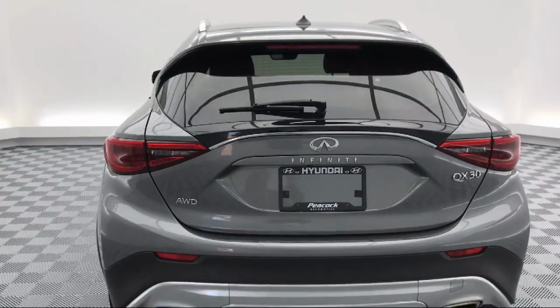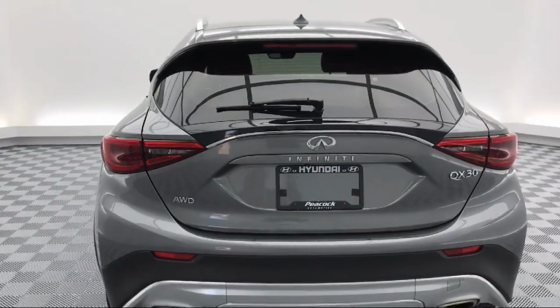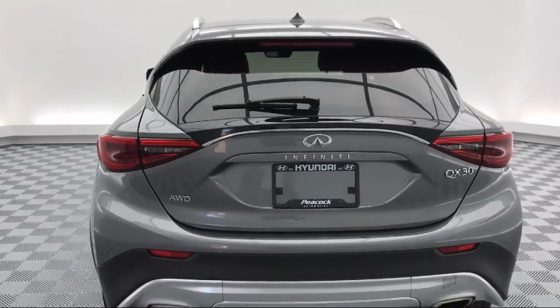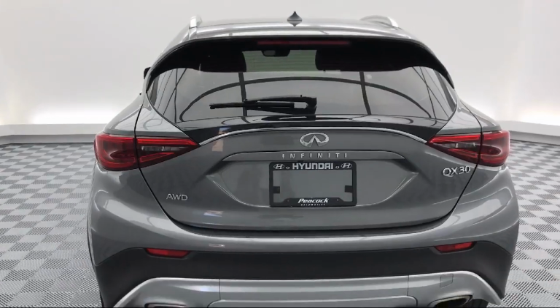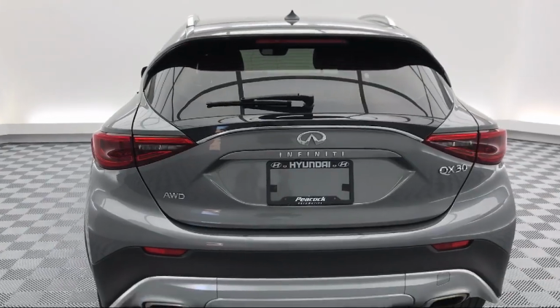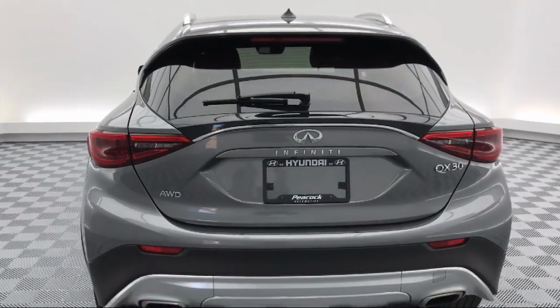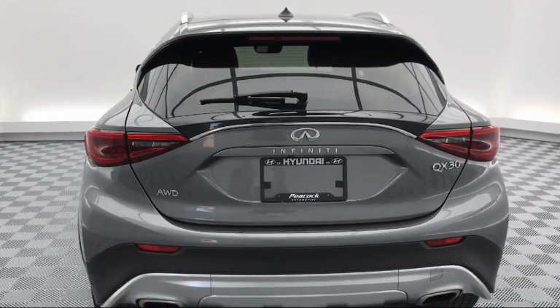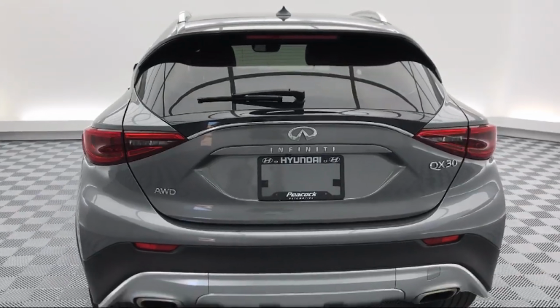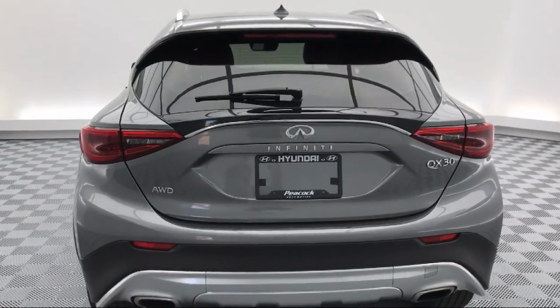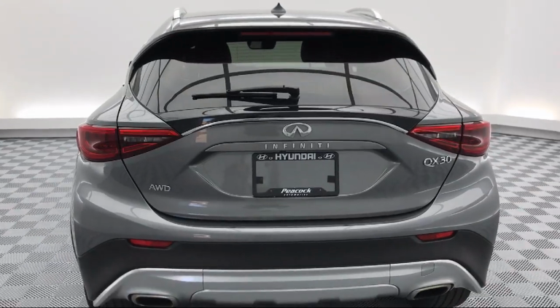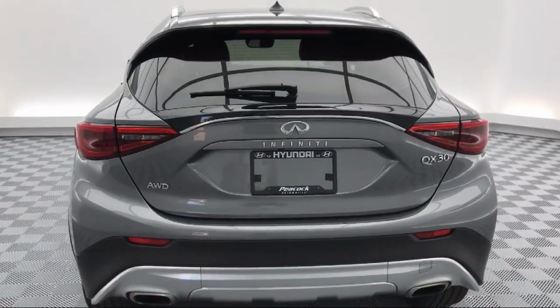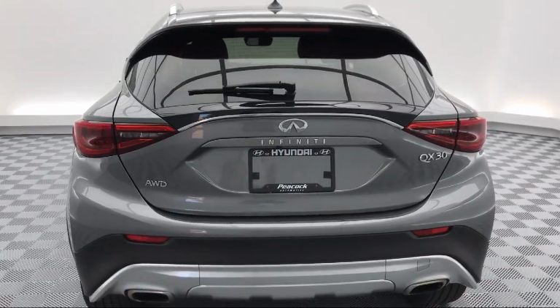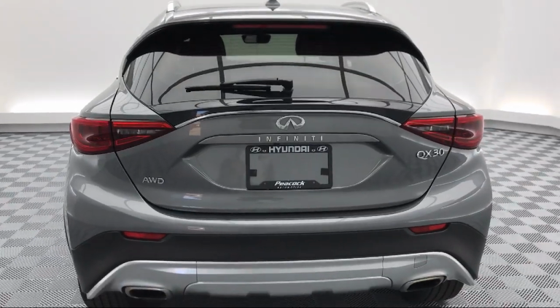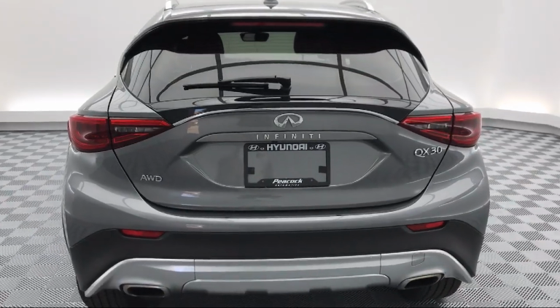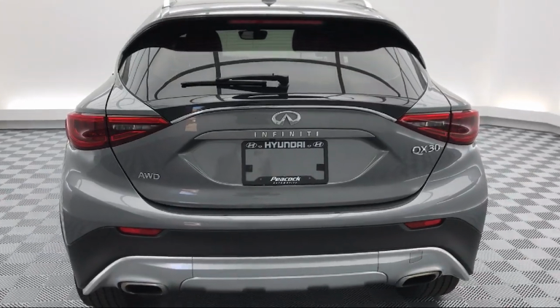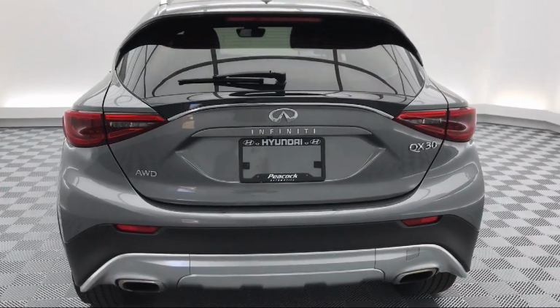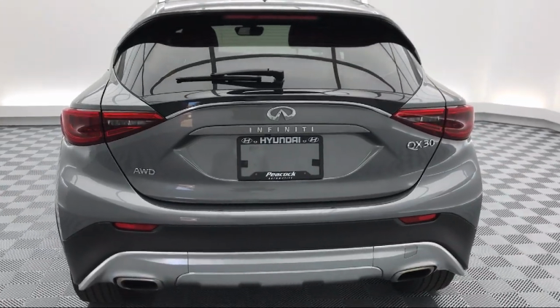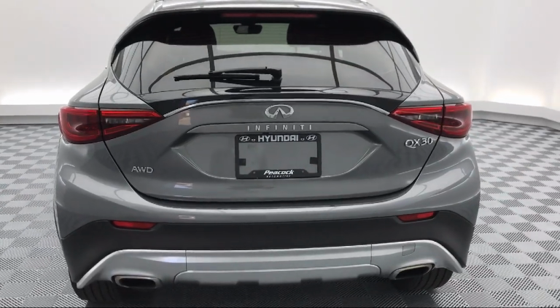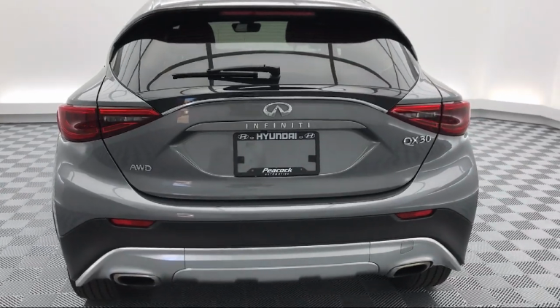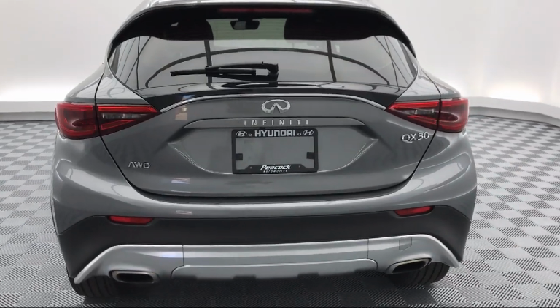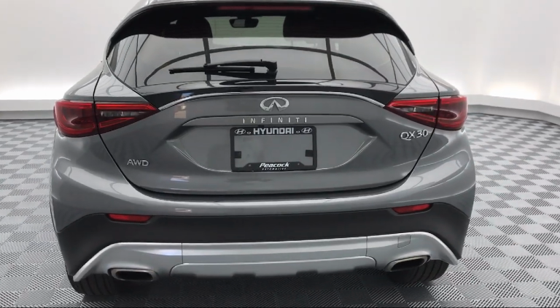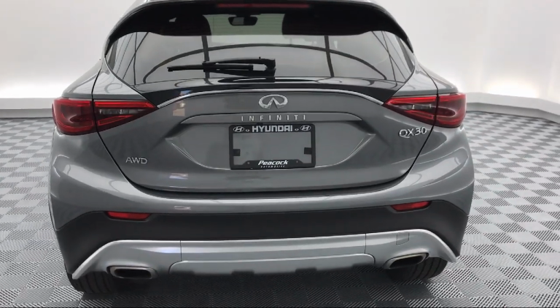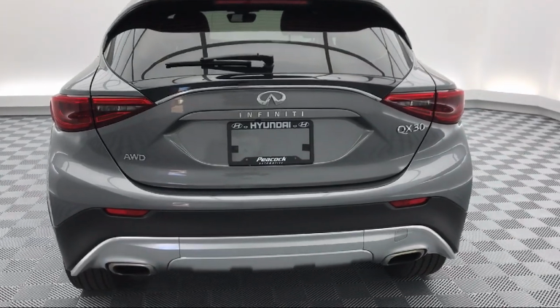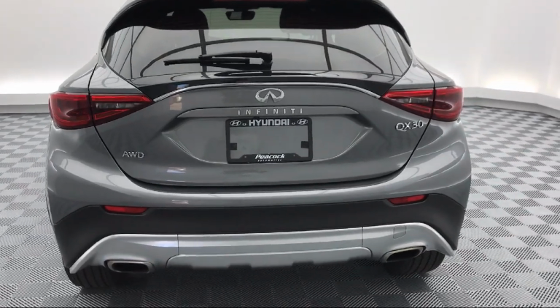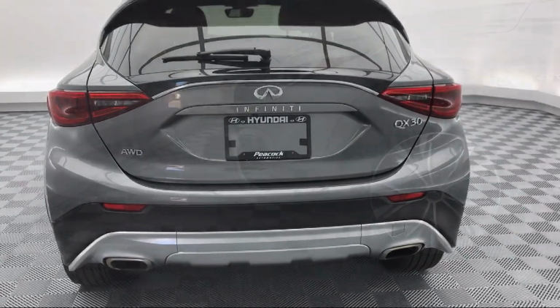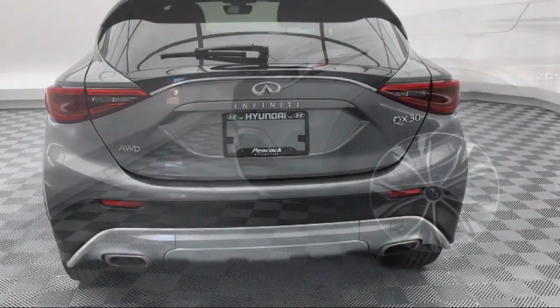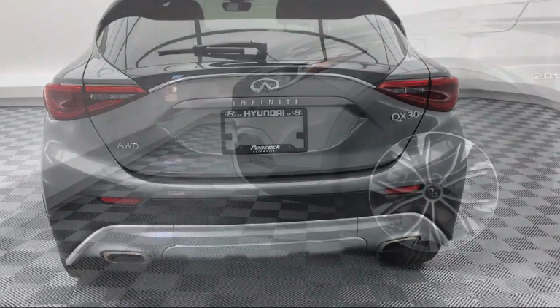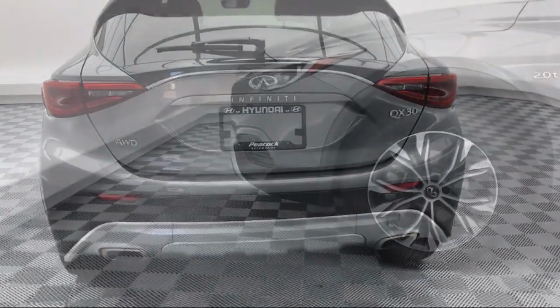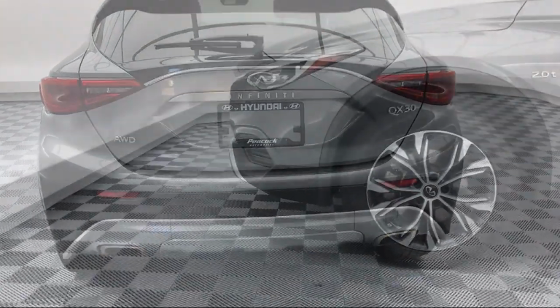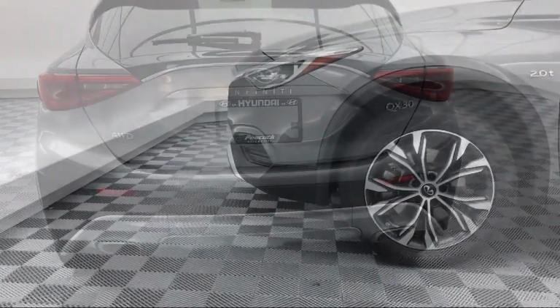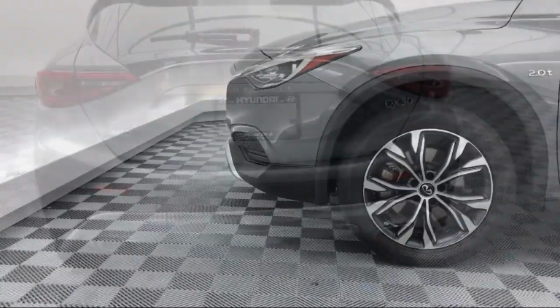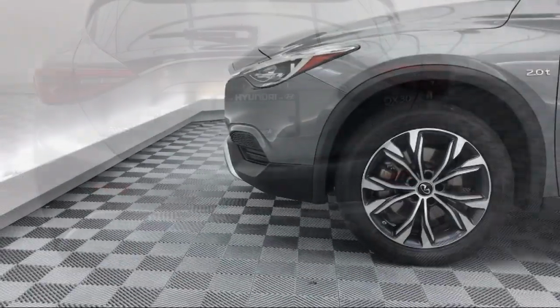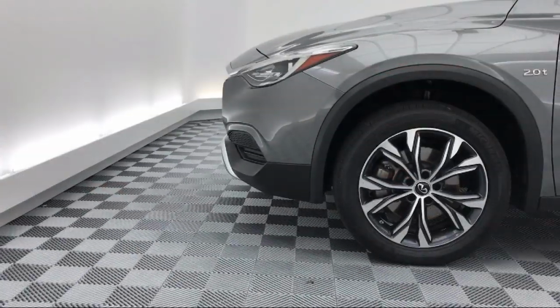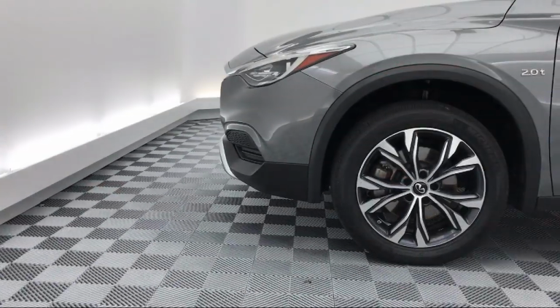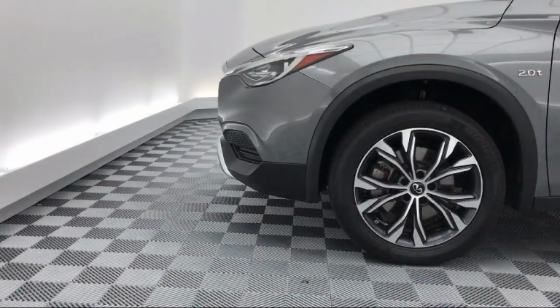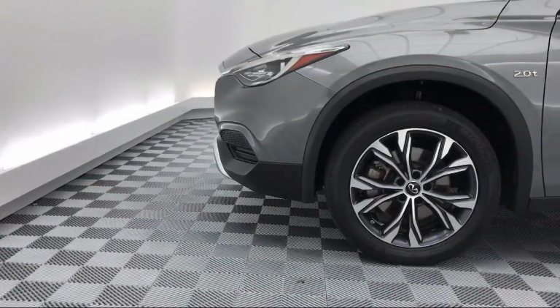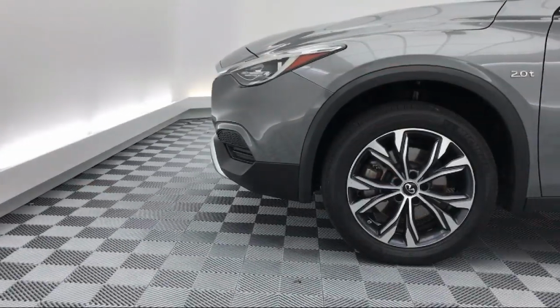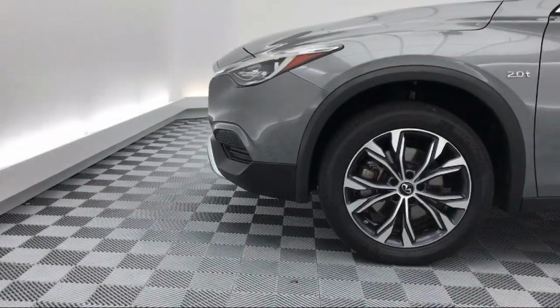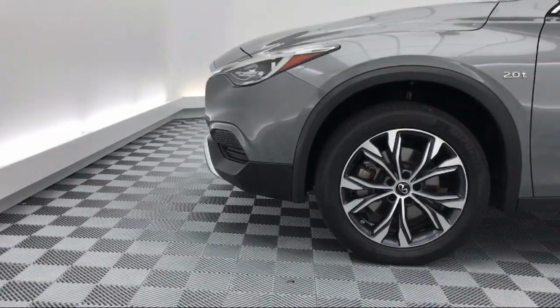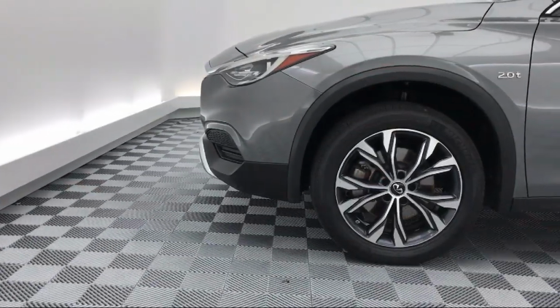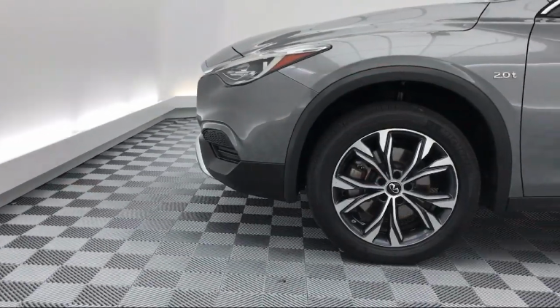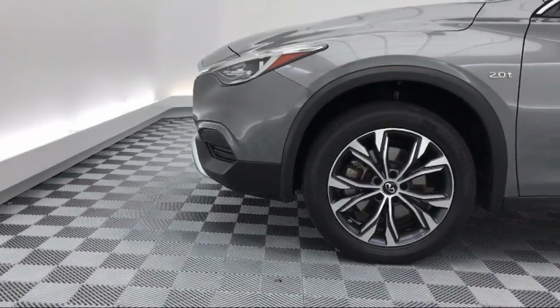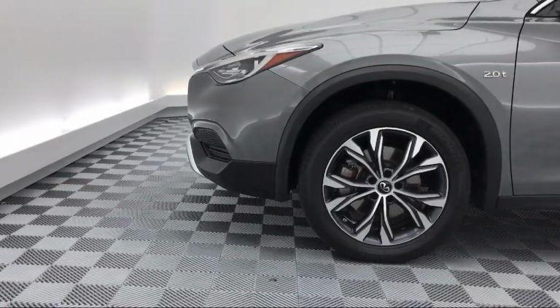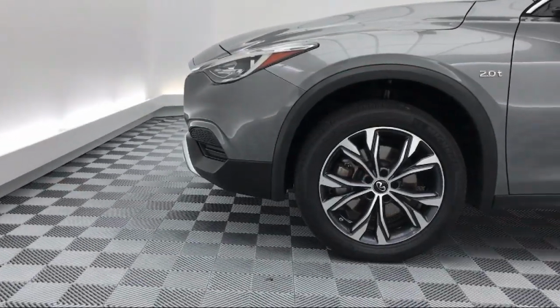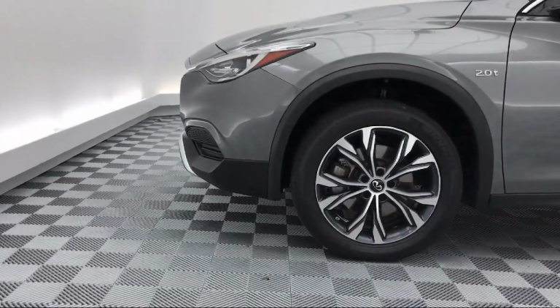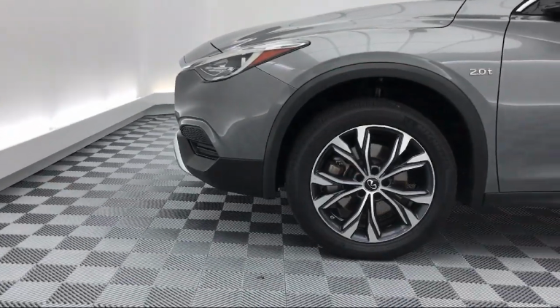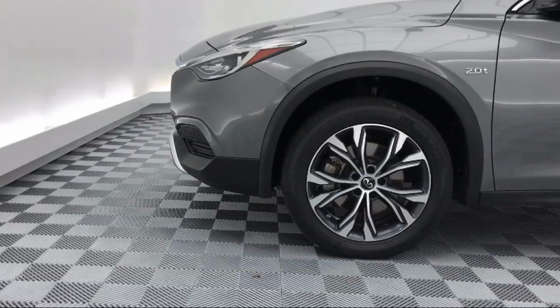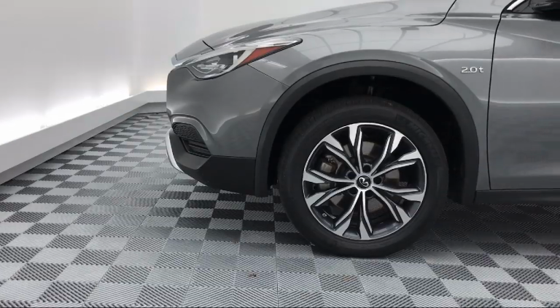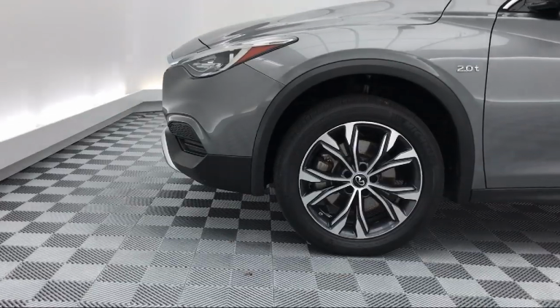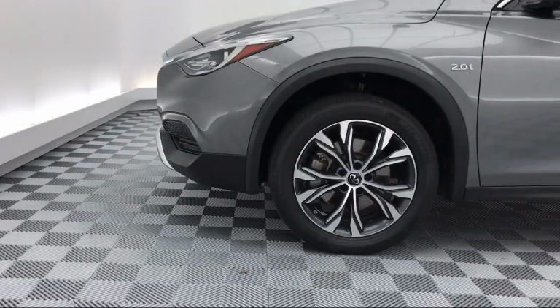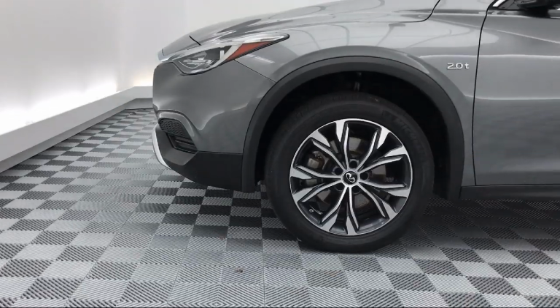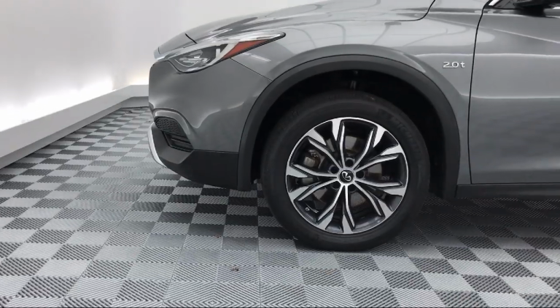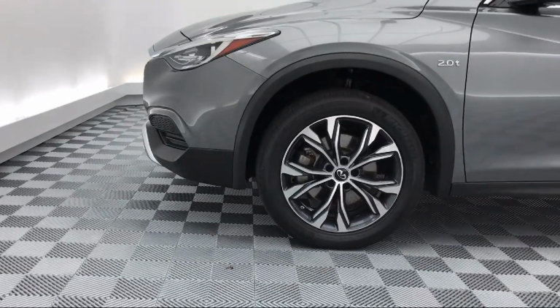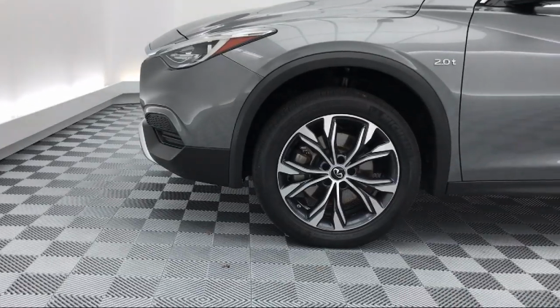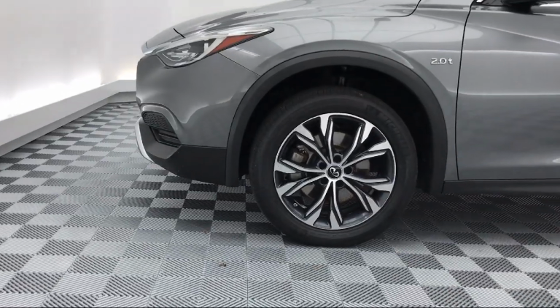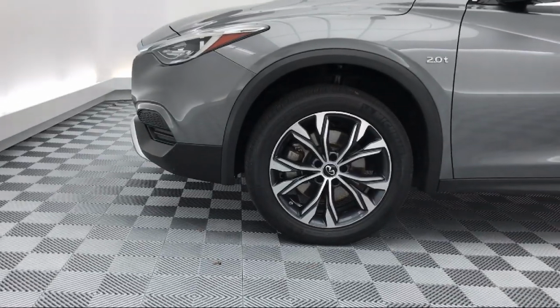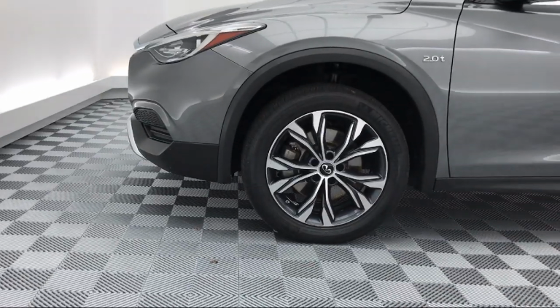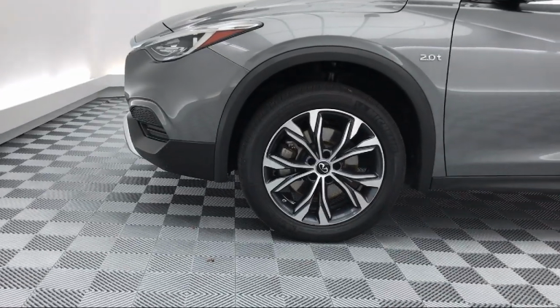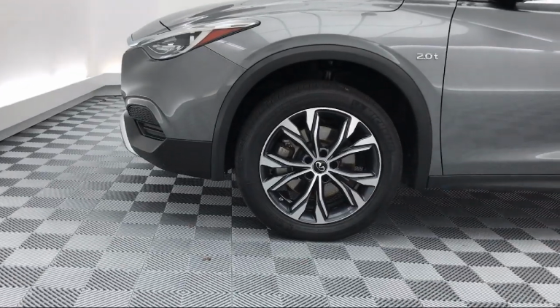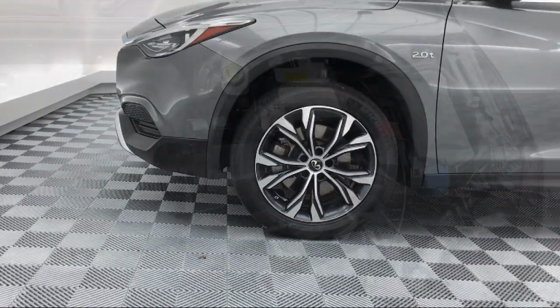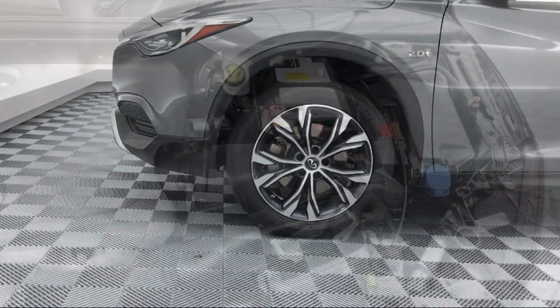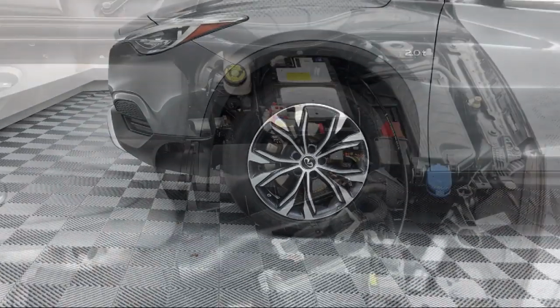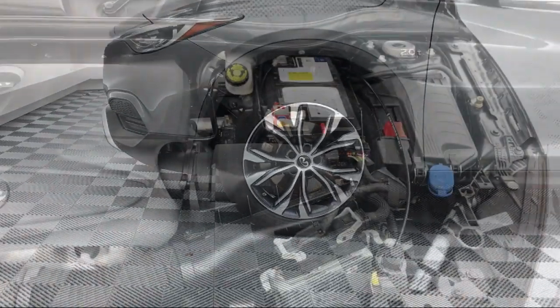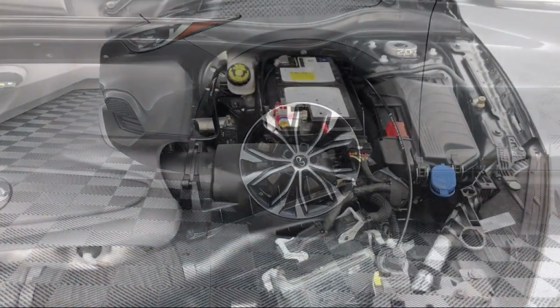So come see us today and drive home in a vehicle that is just right for you. We're located at 310 Greystone Blvd in Columbia.